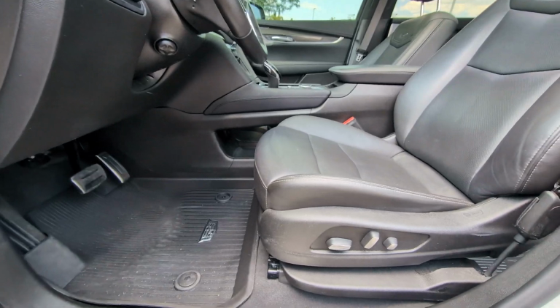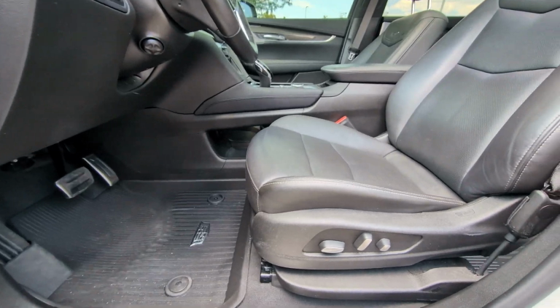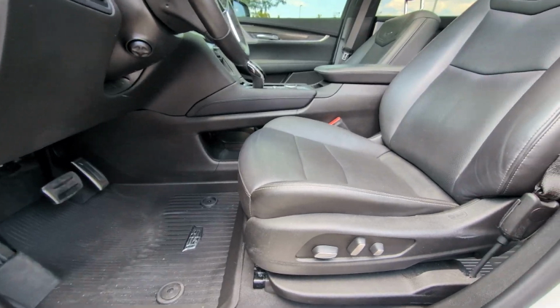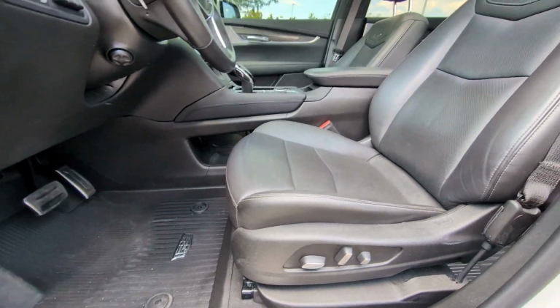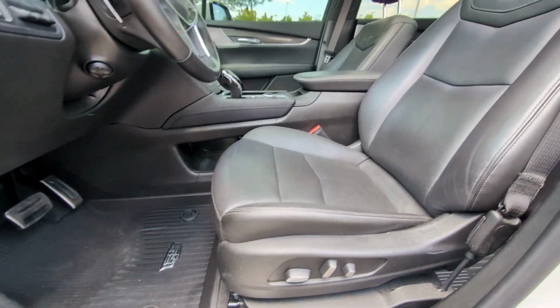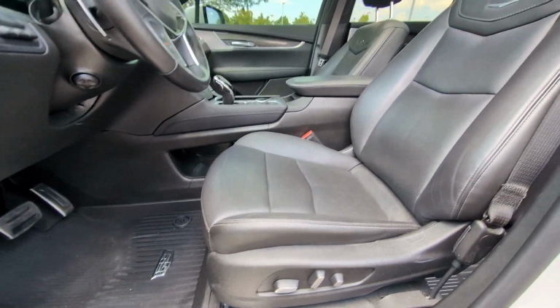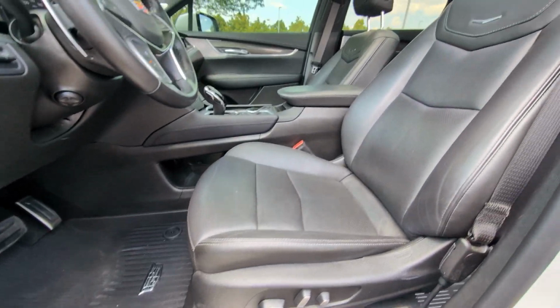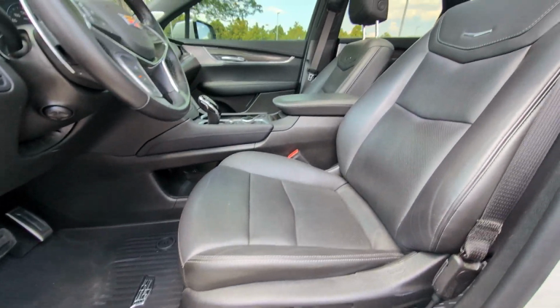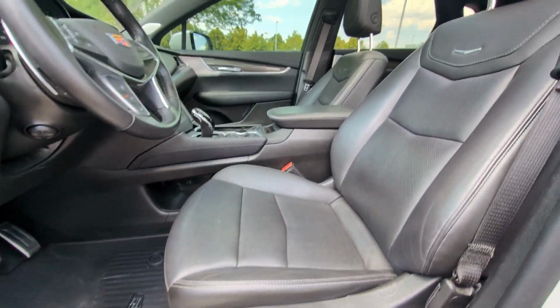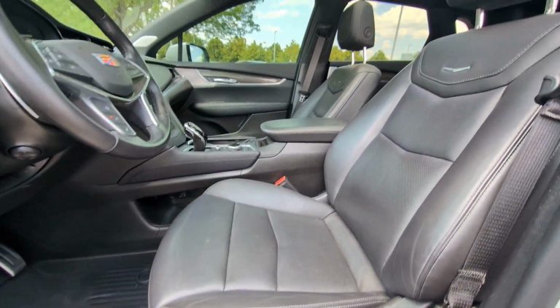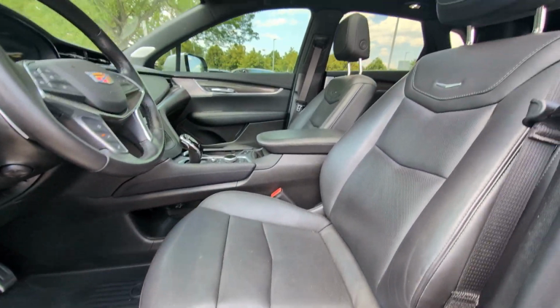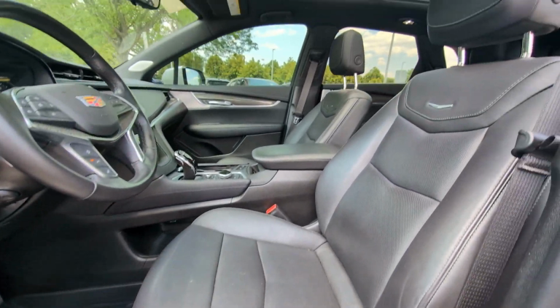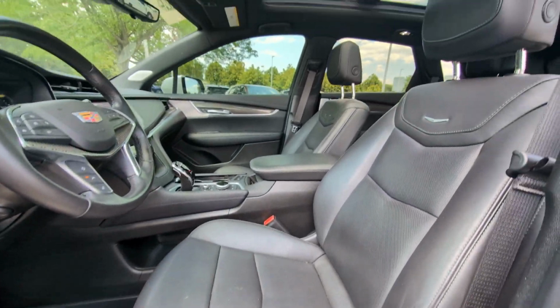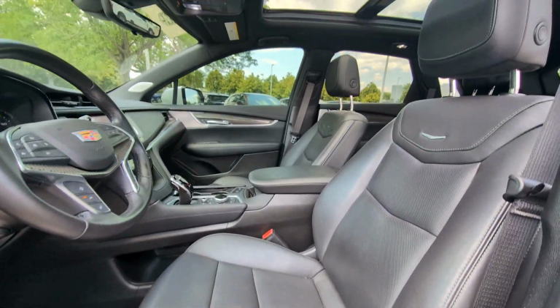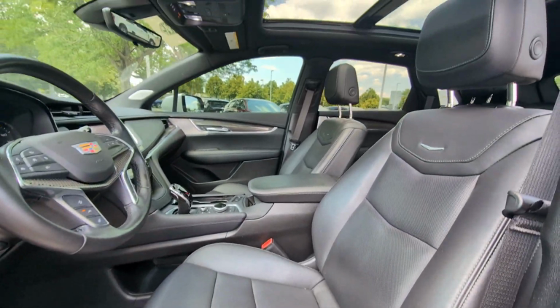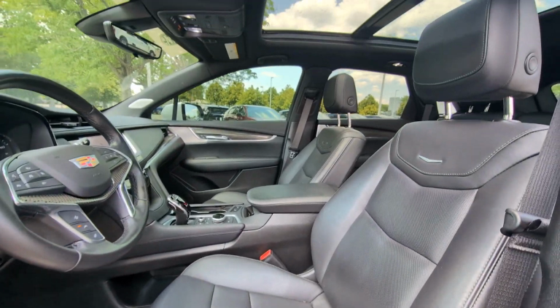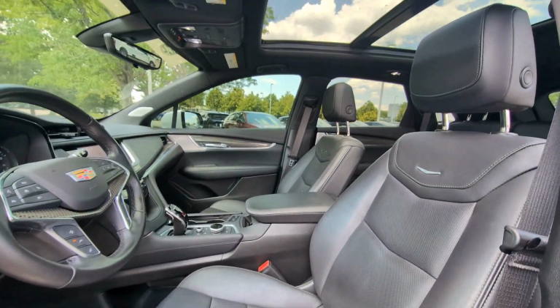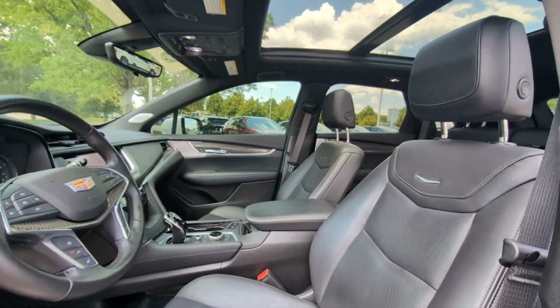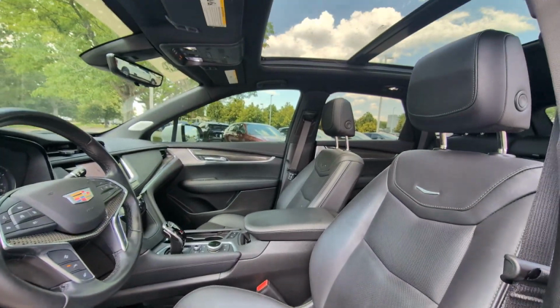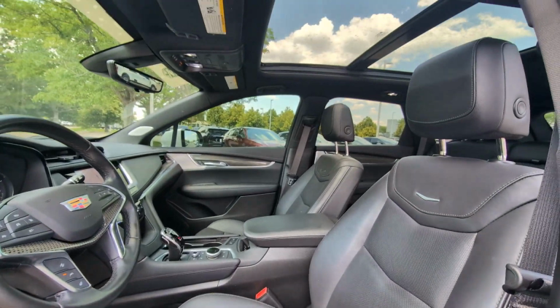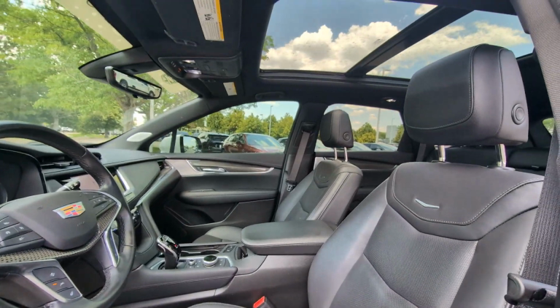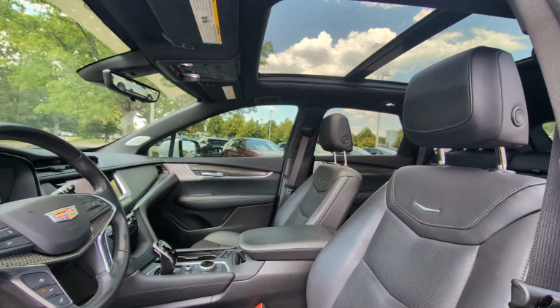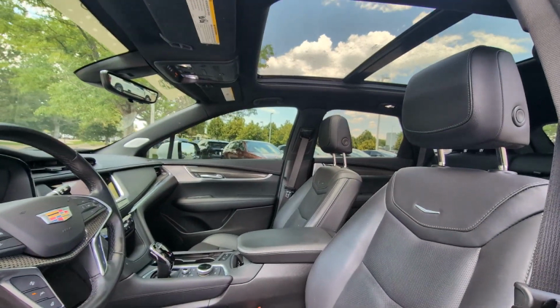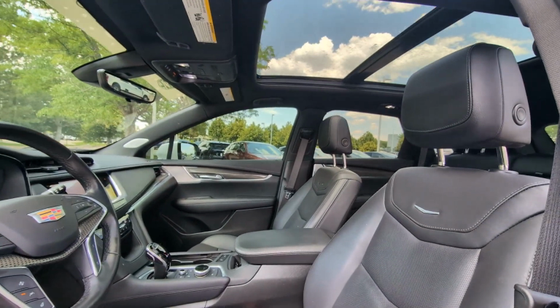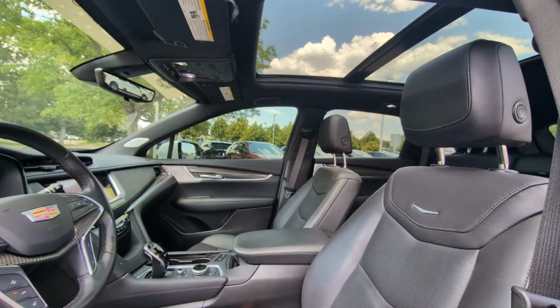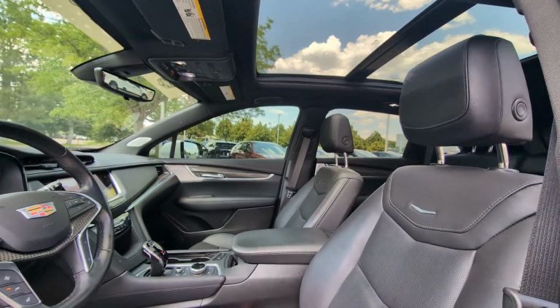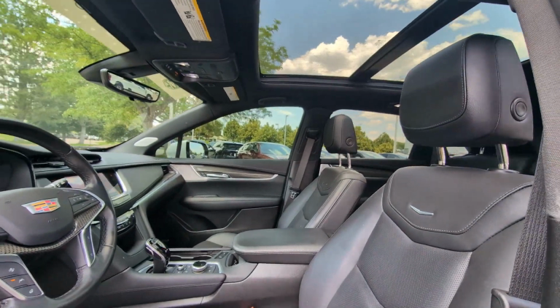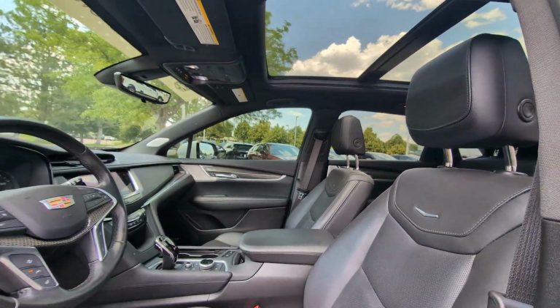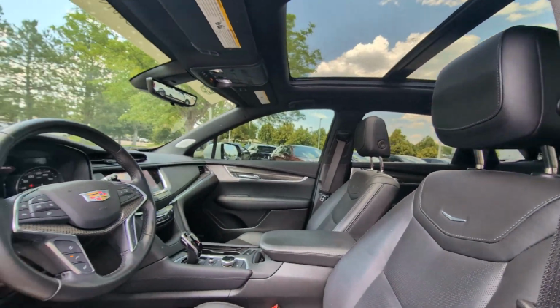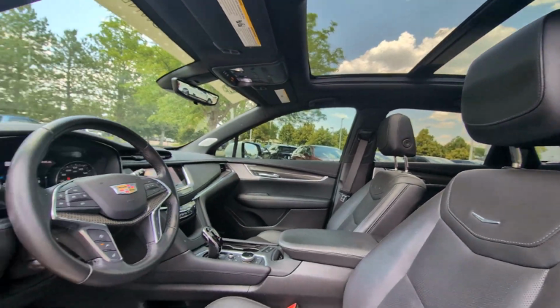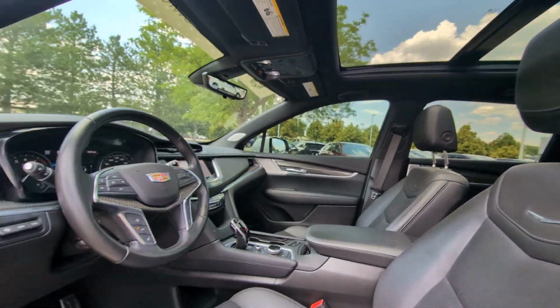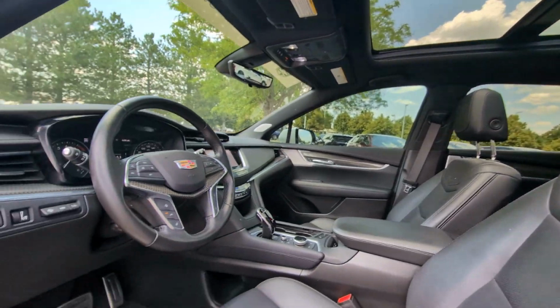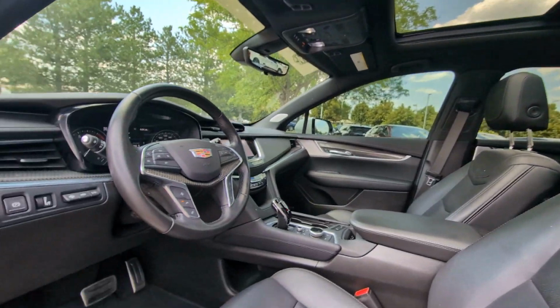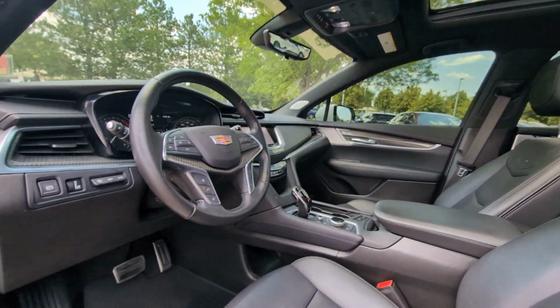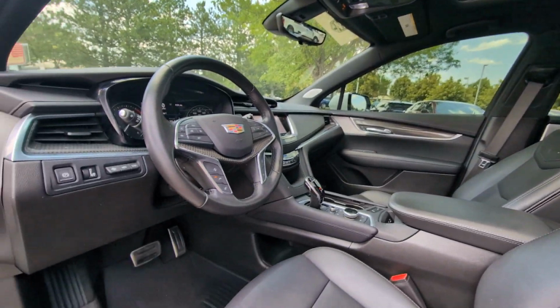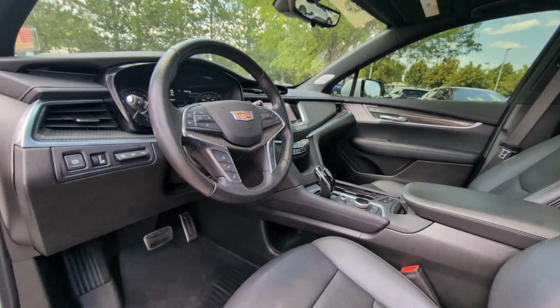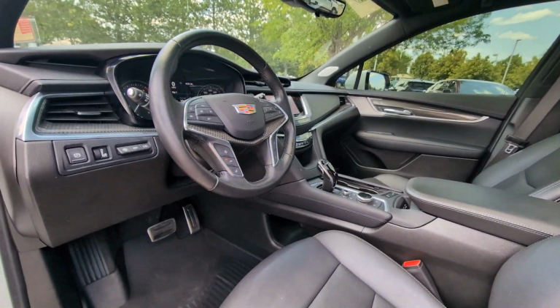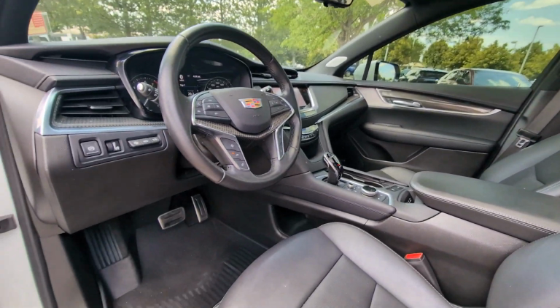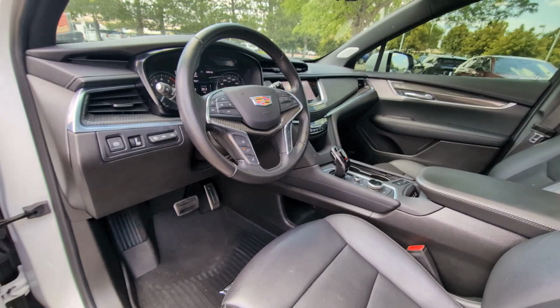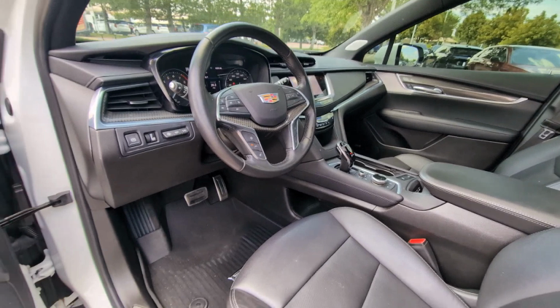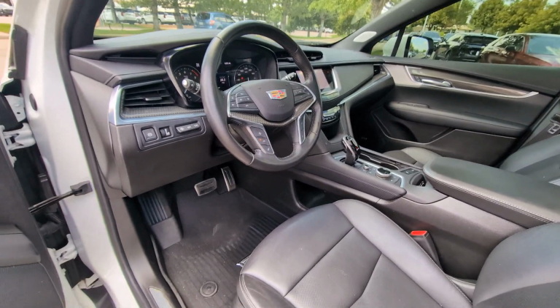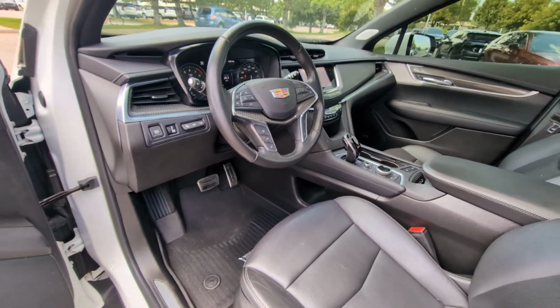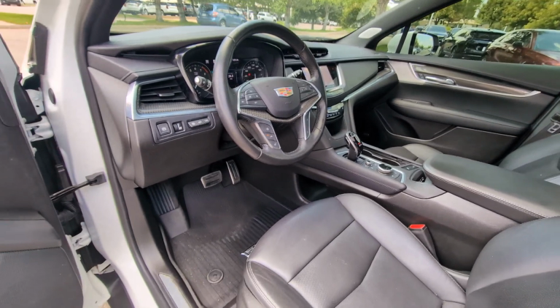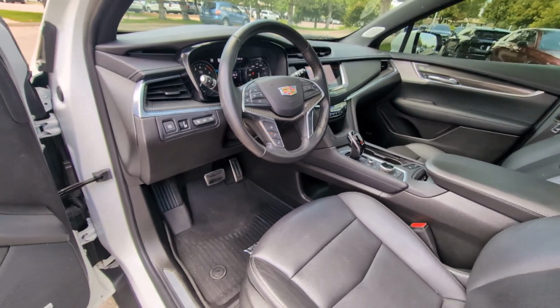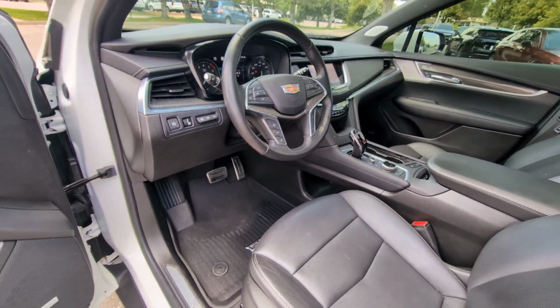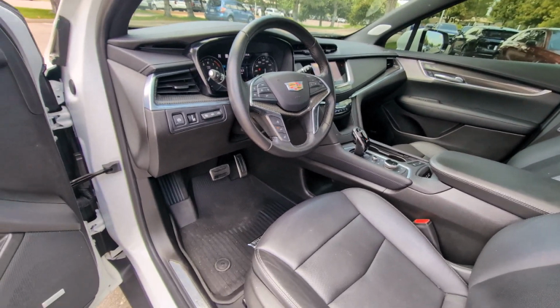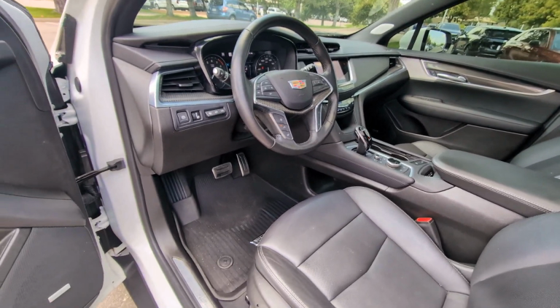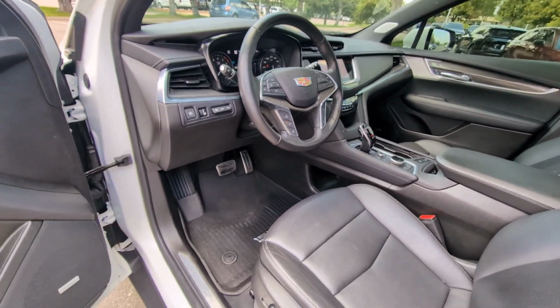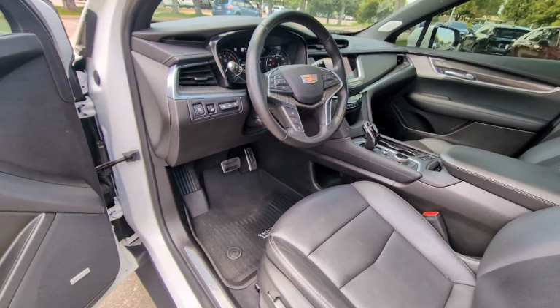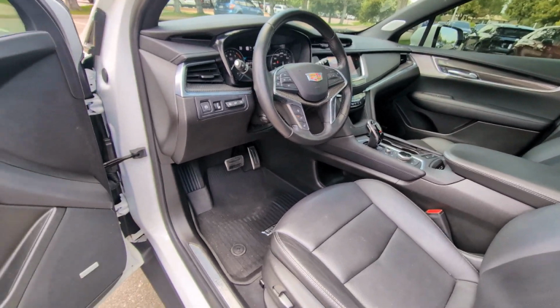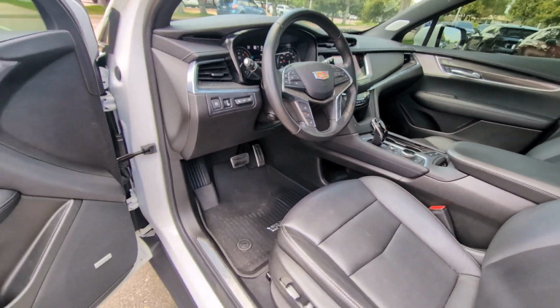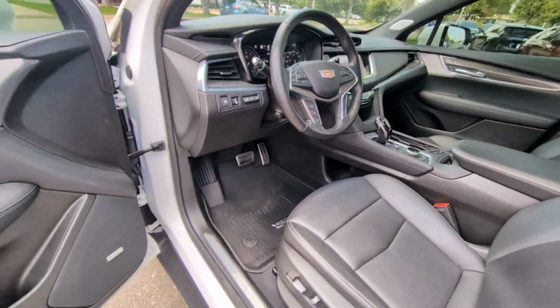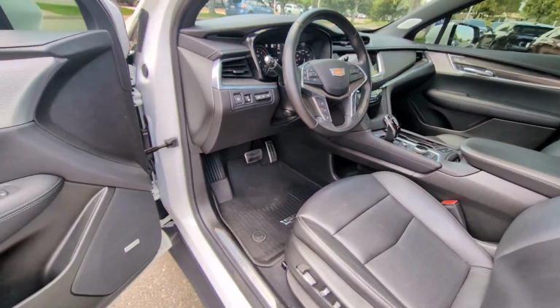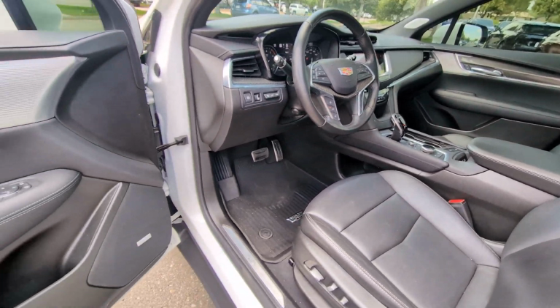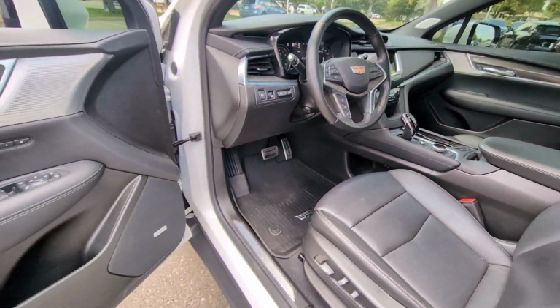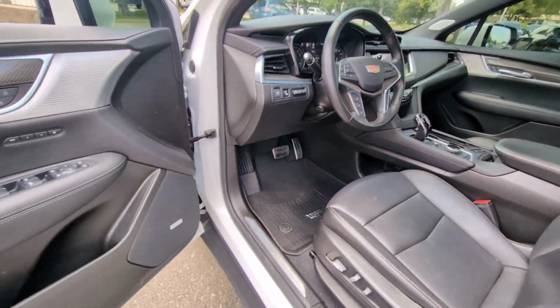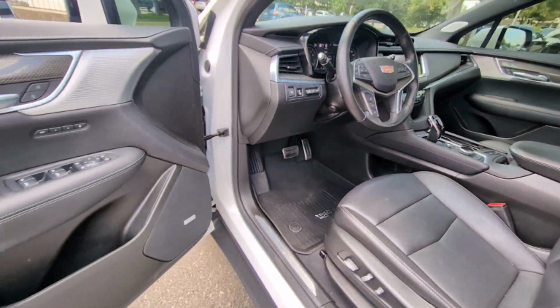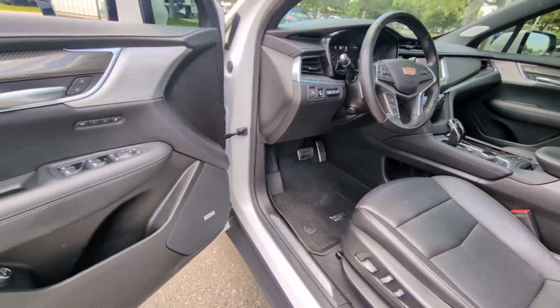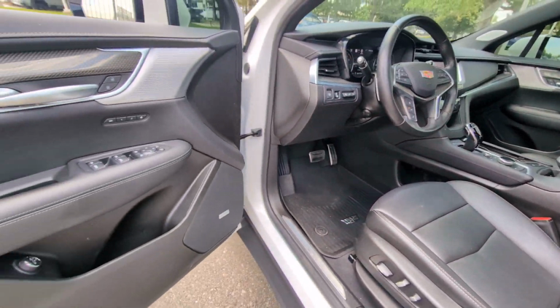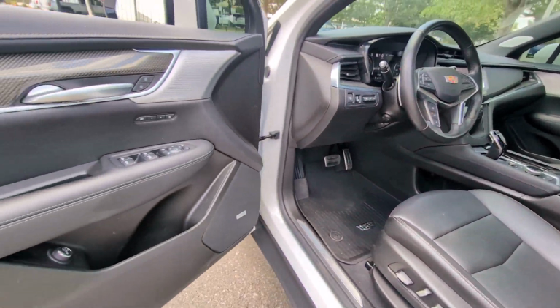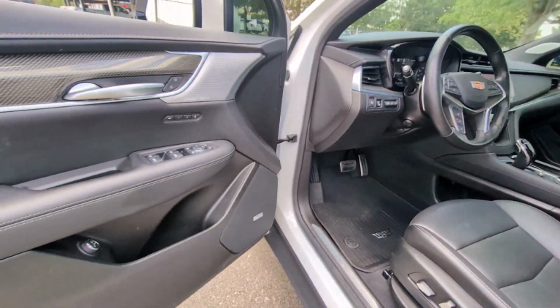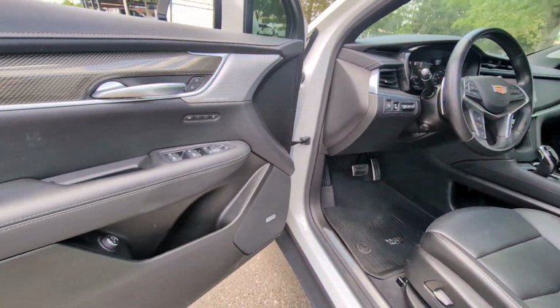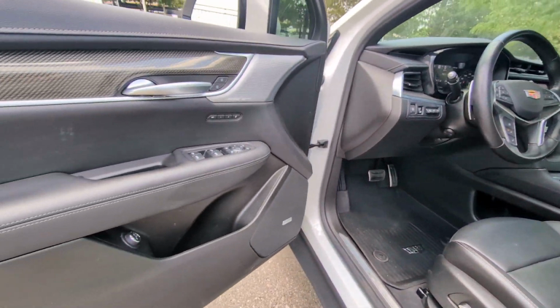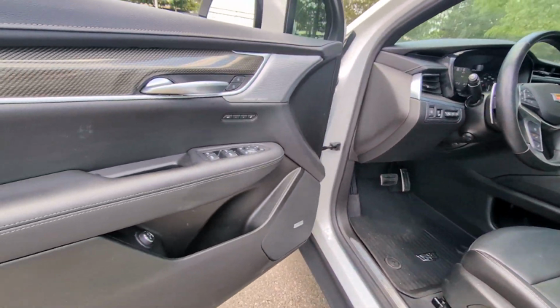Power passenger seat, heated mirrors. You deserve an automobile that will turn heads — test drive the XT5 crossover.